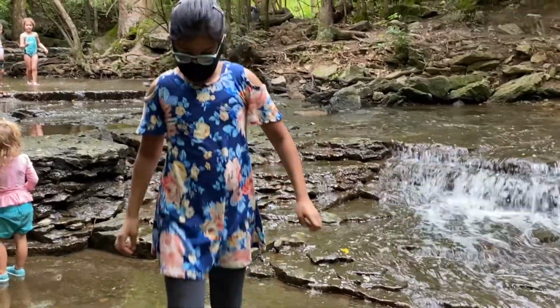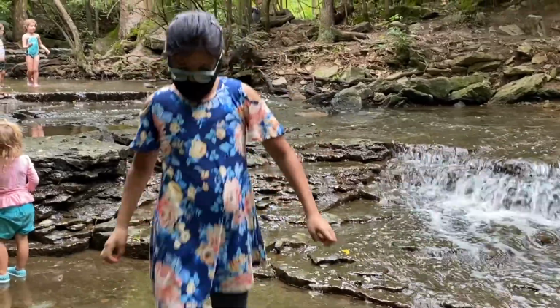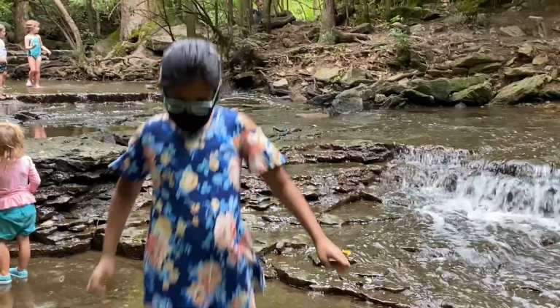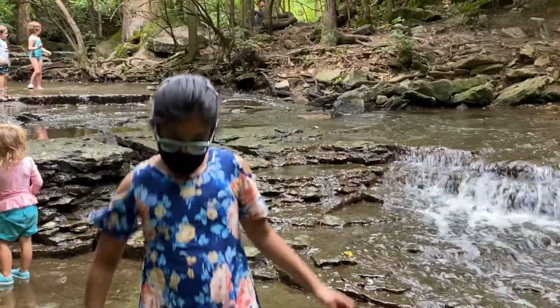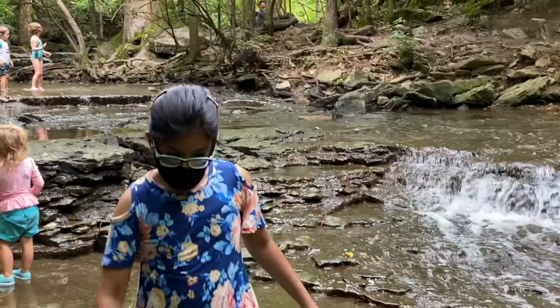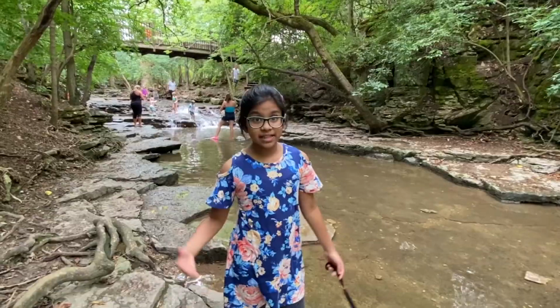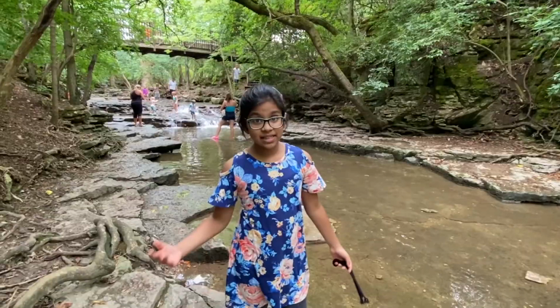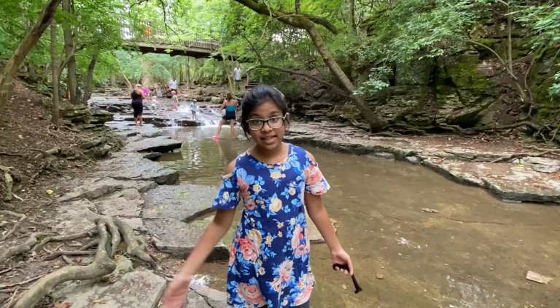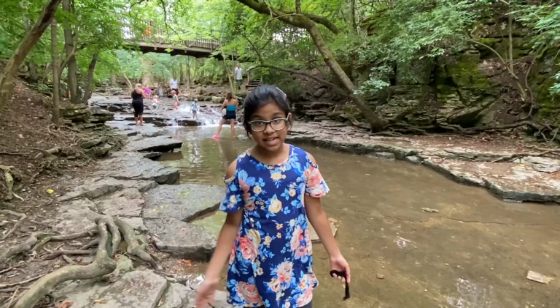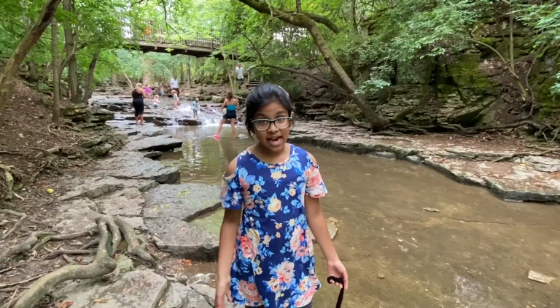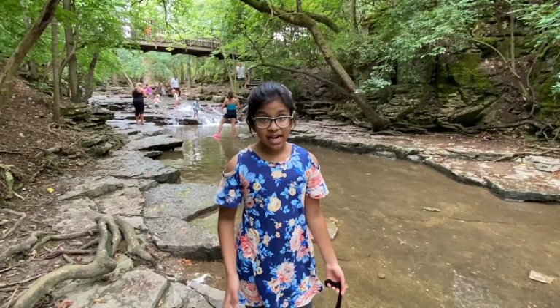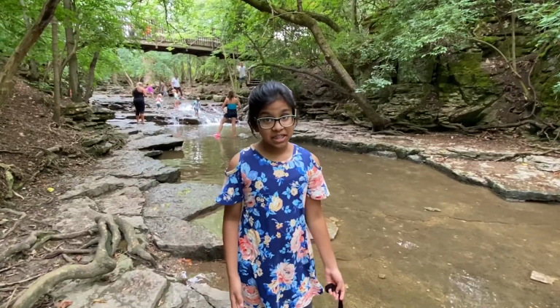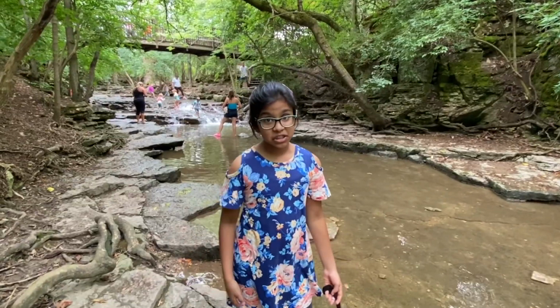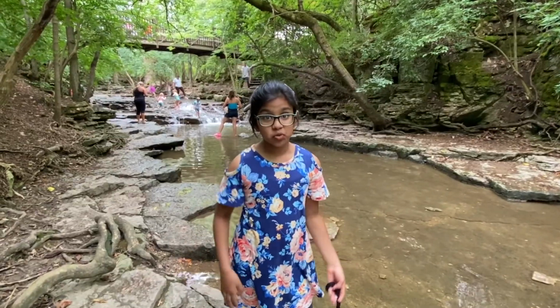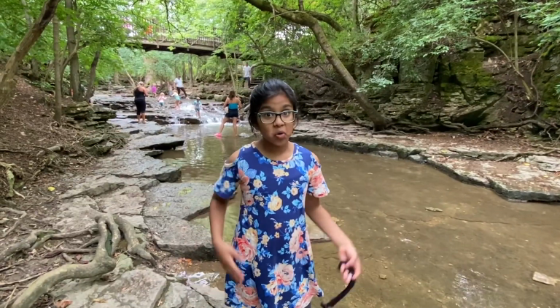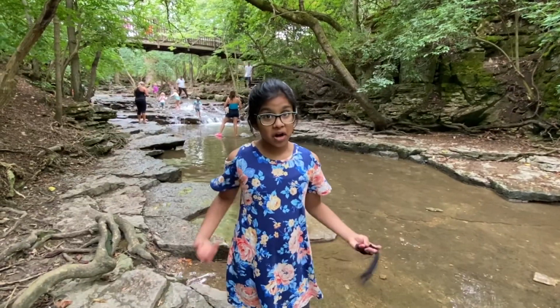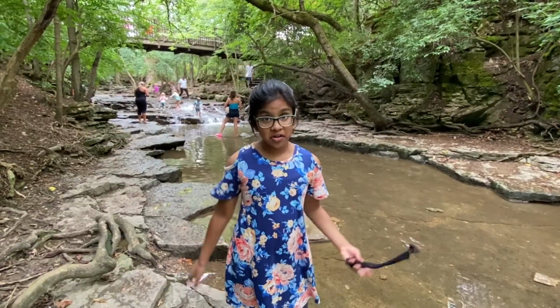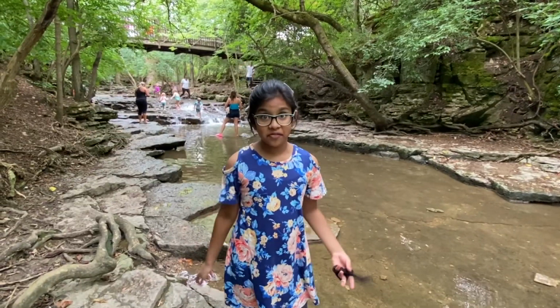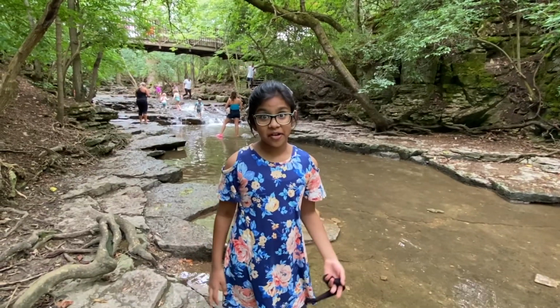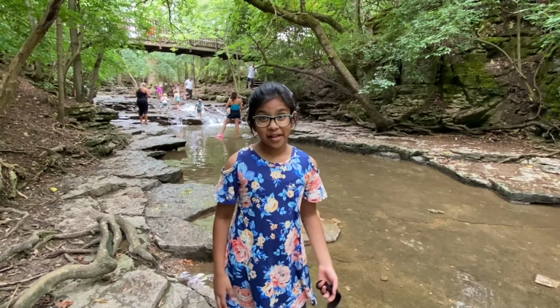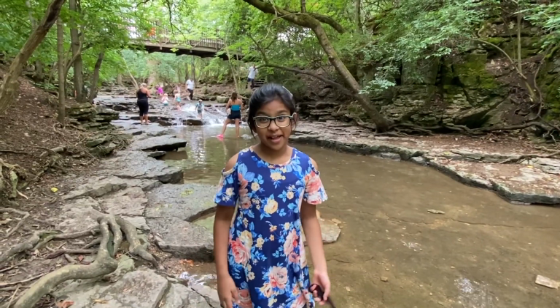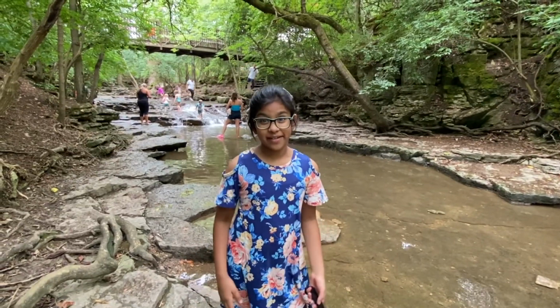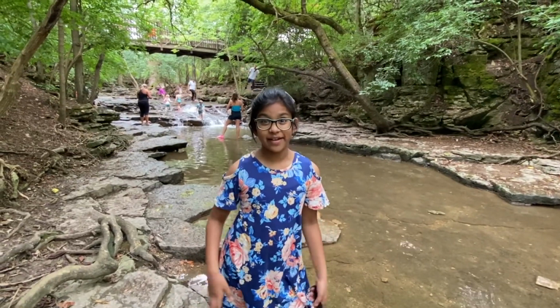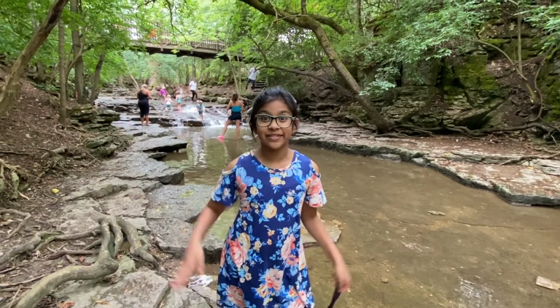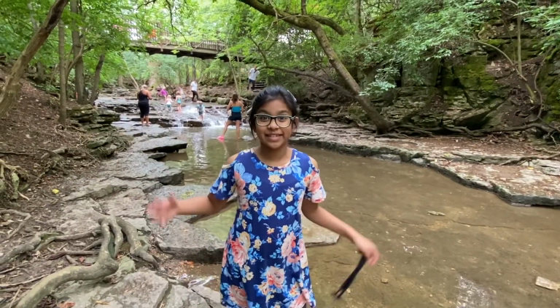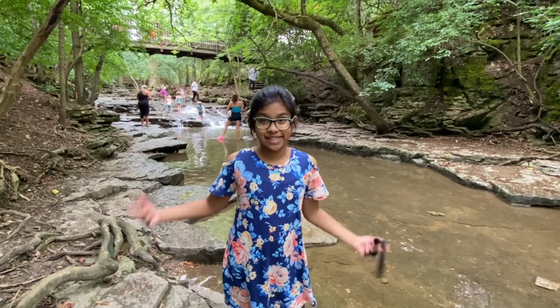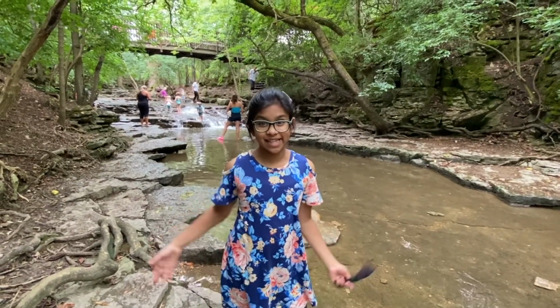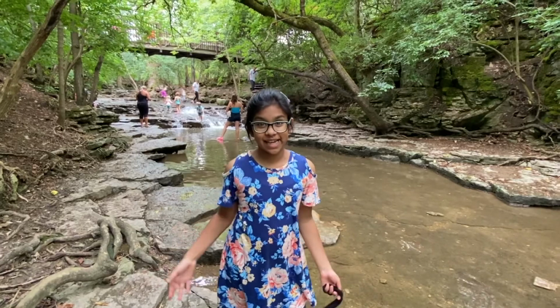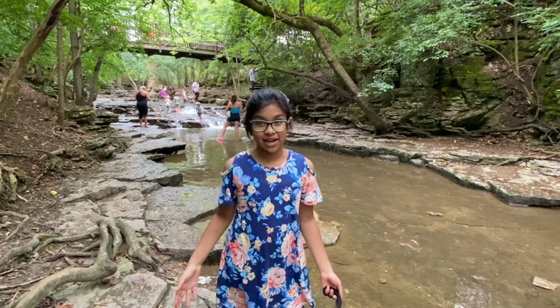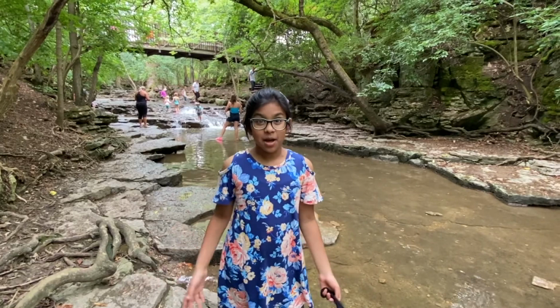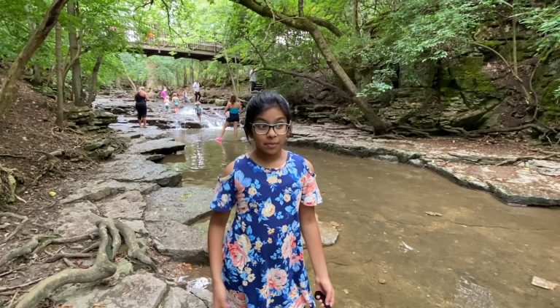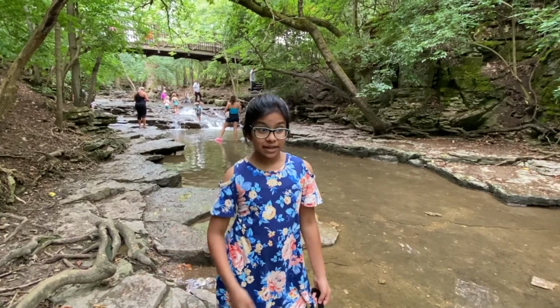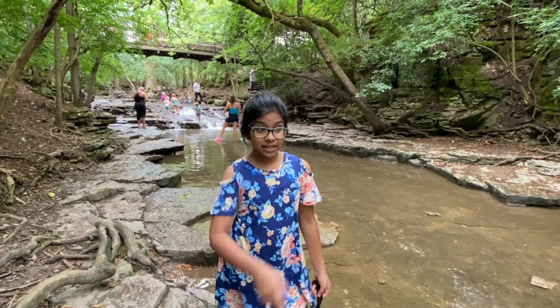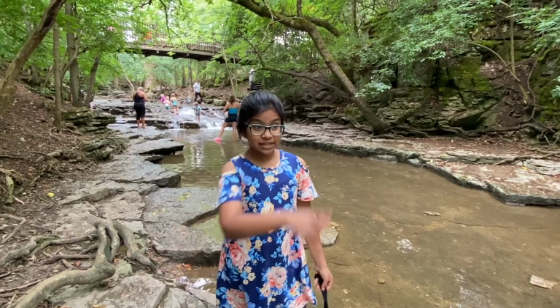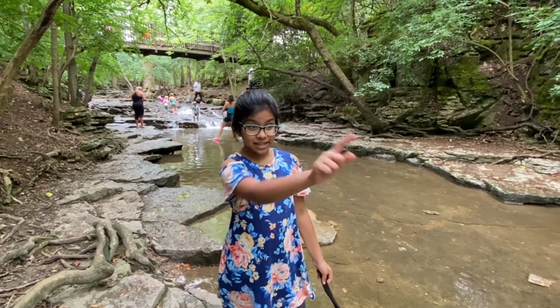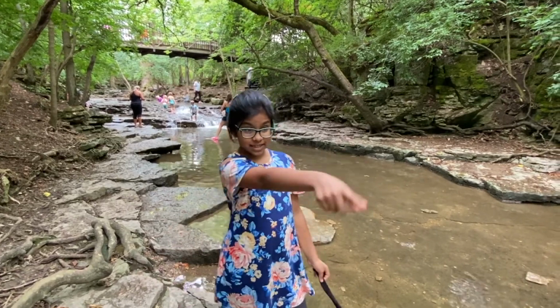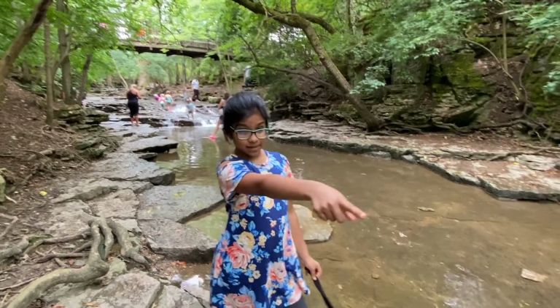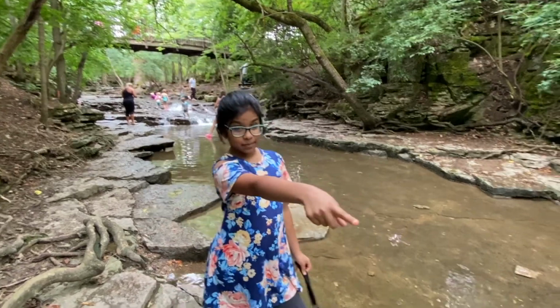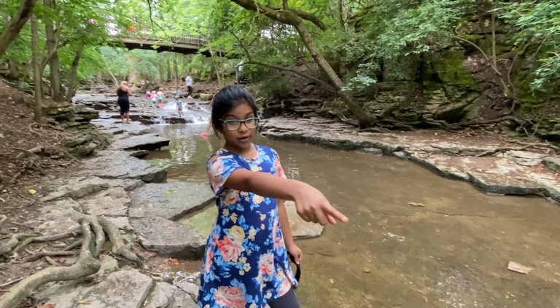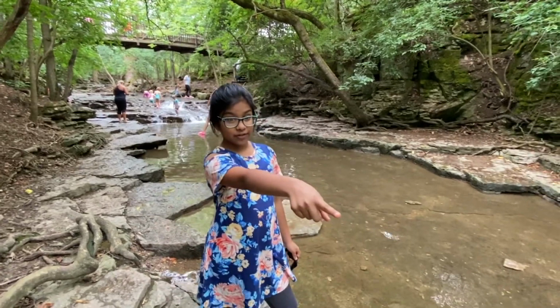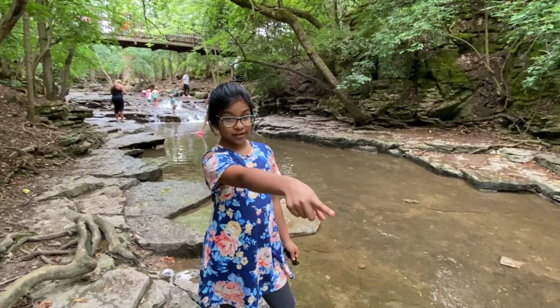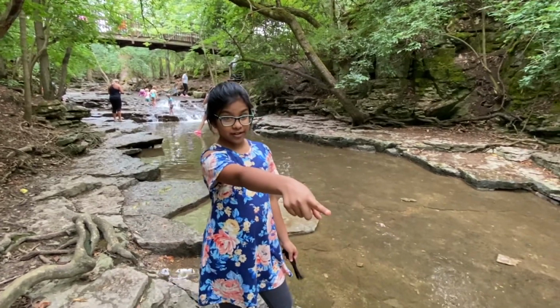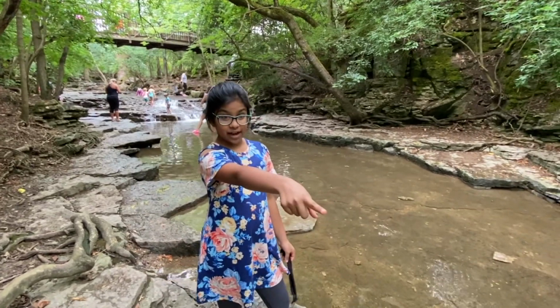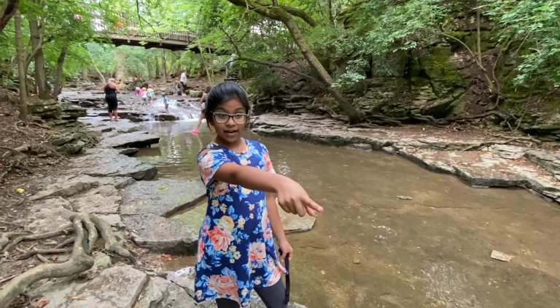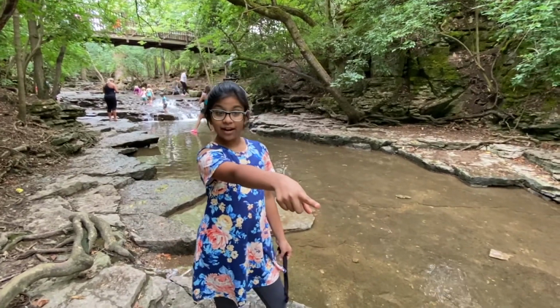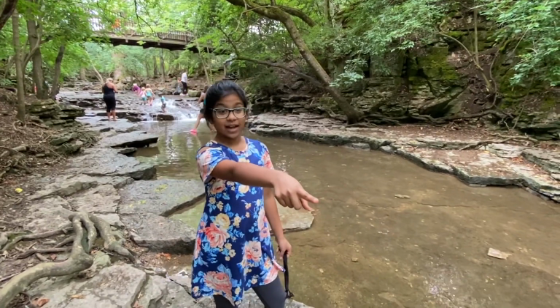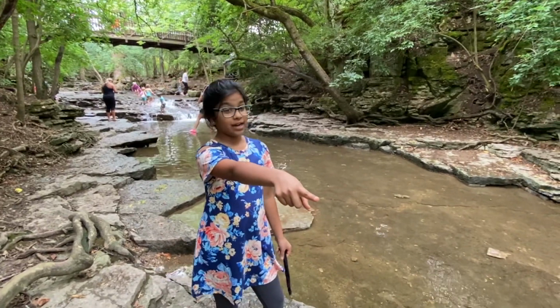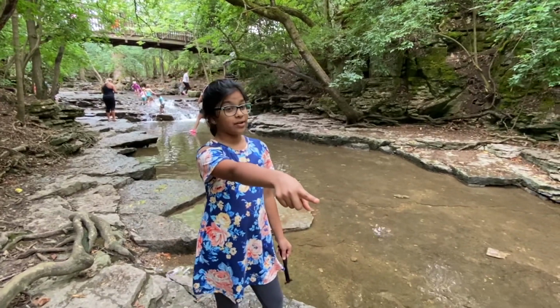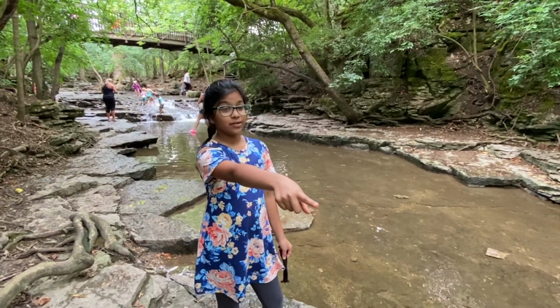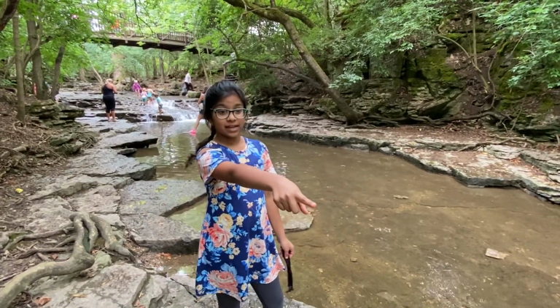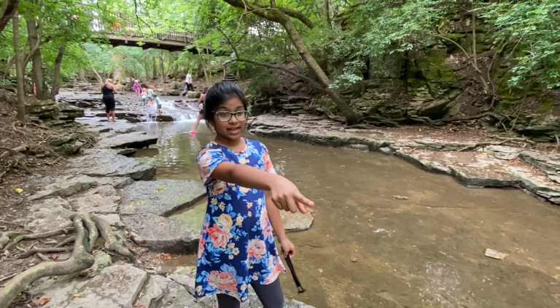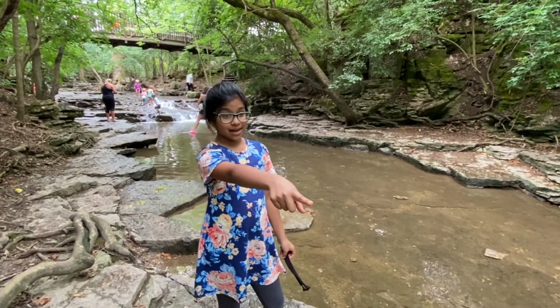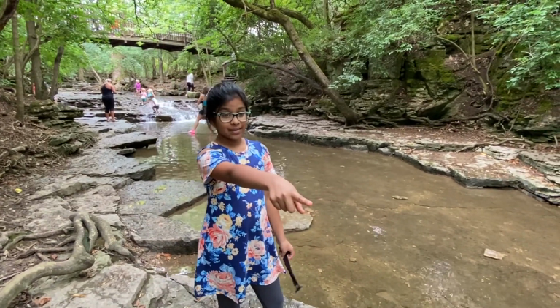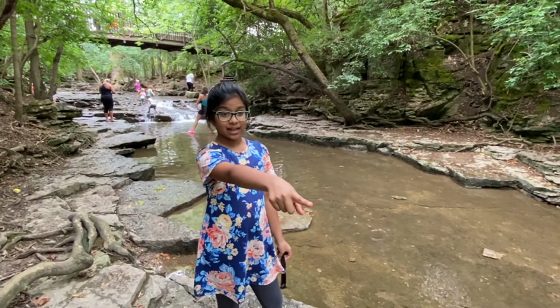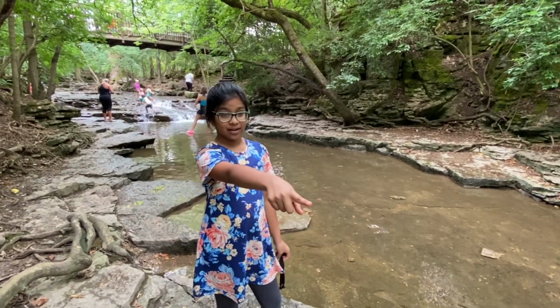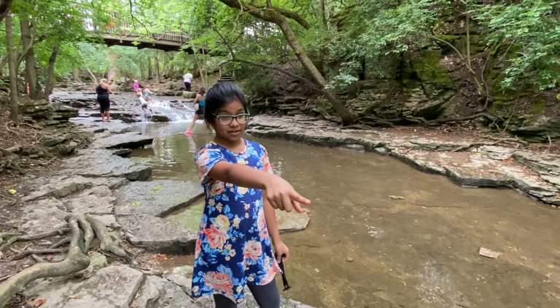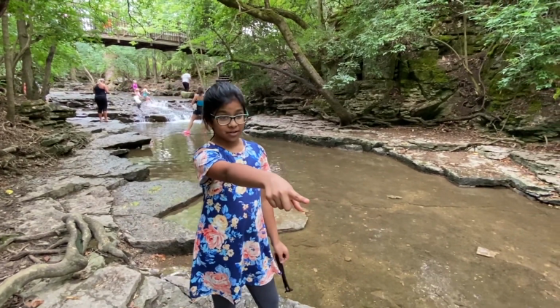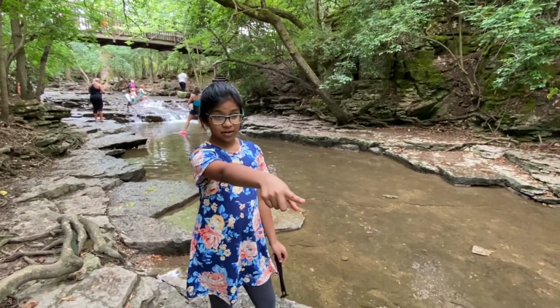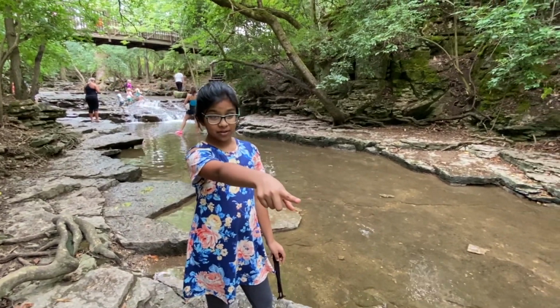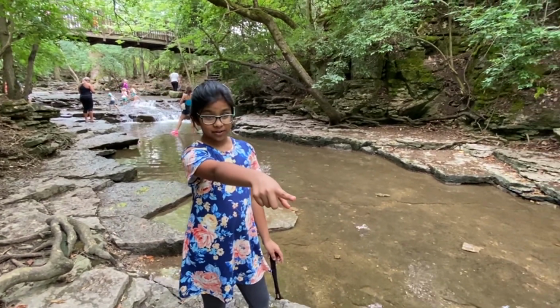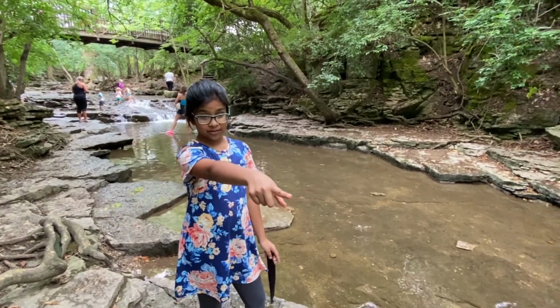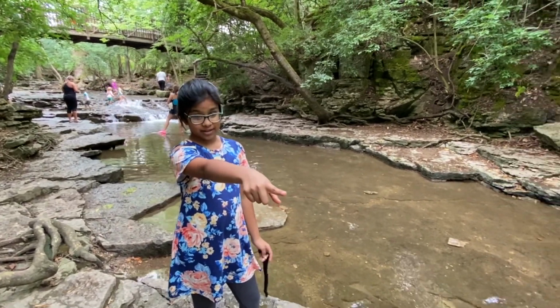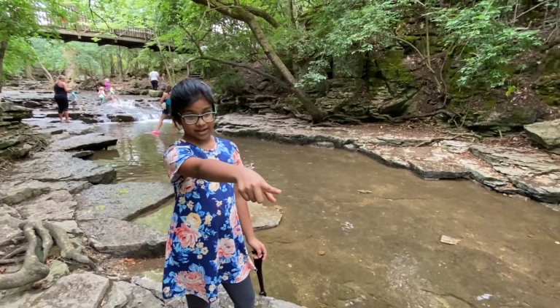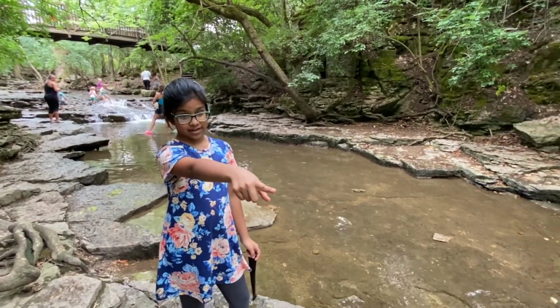This is the tiniest waterfall I've ever seen, but there's a dip over there and I don't think I'm allowed to go over there.